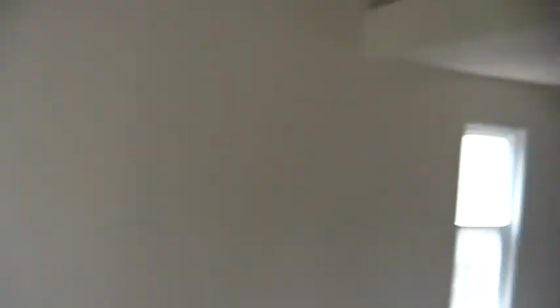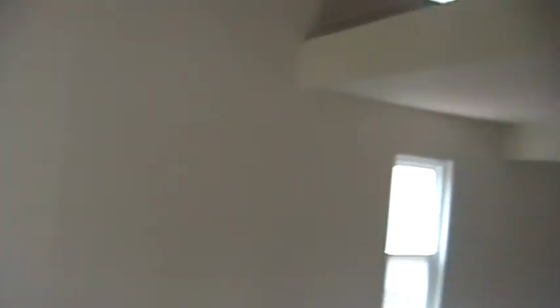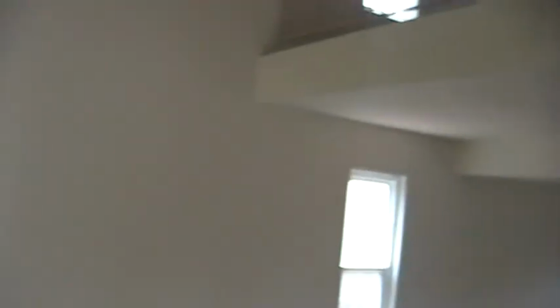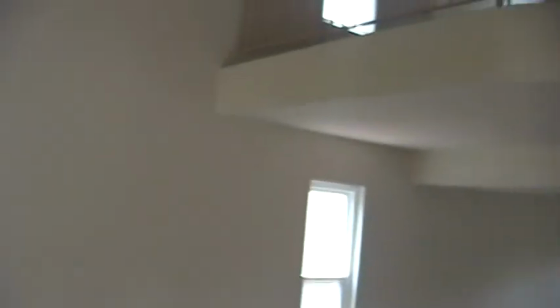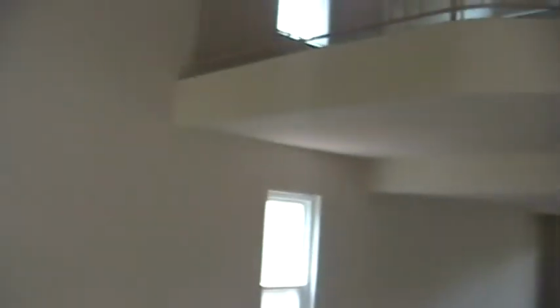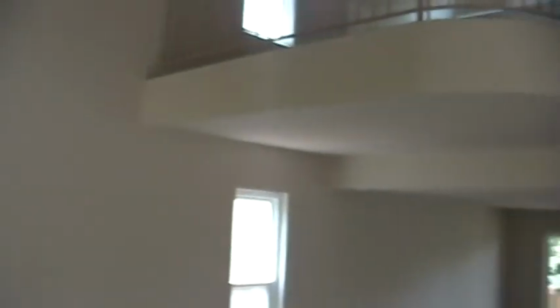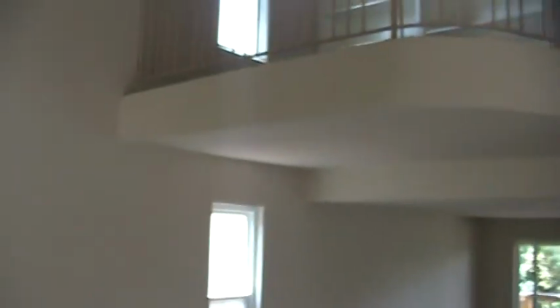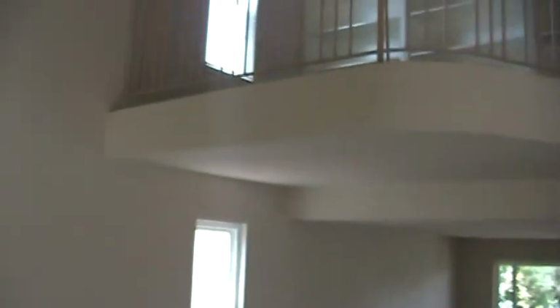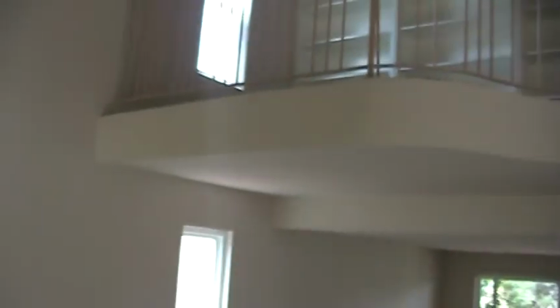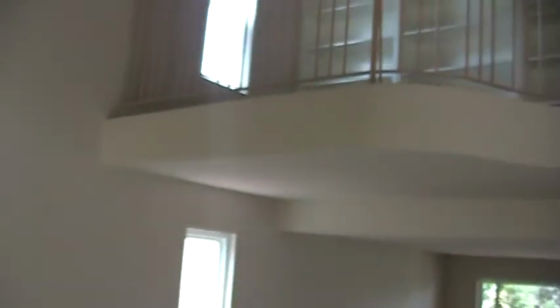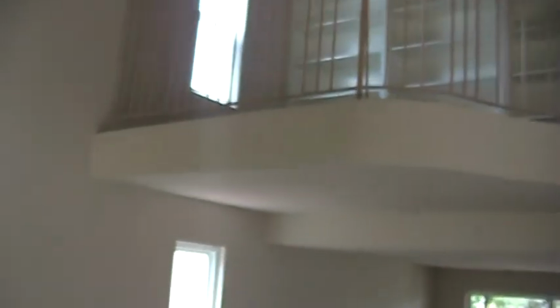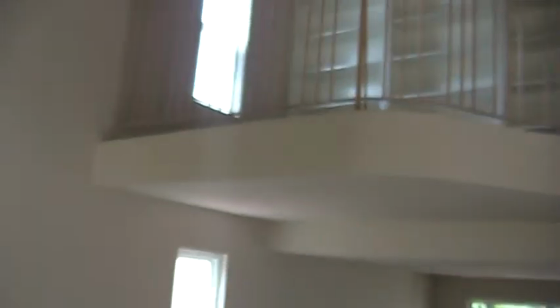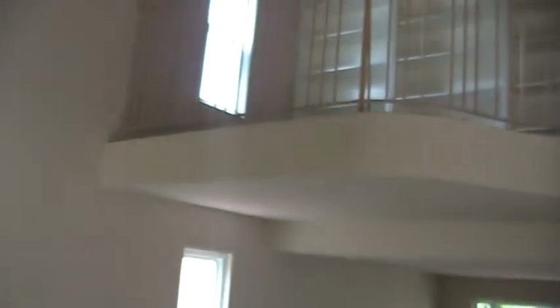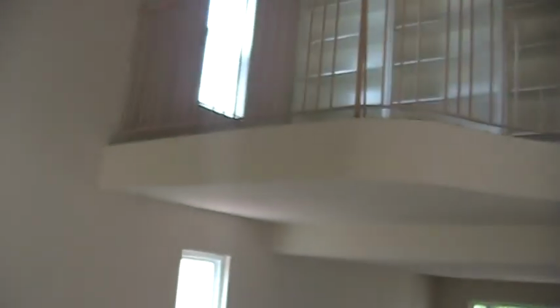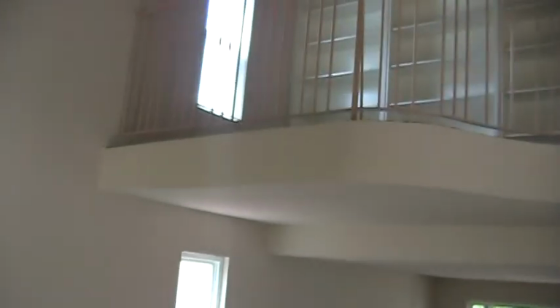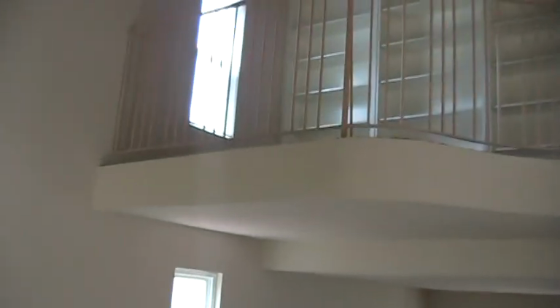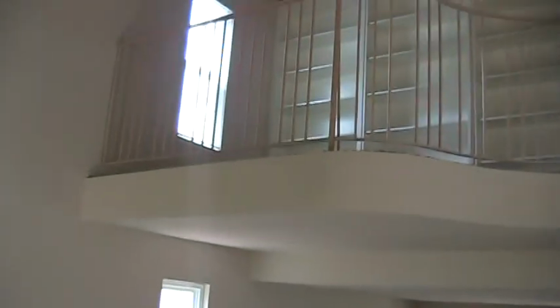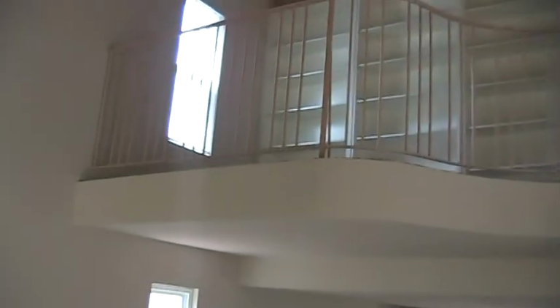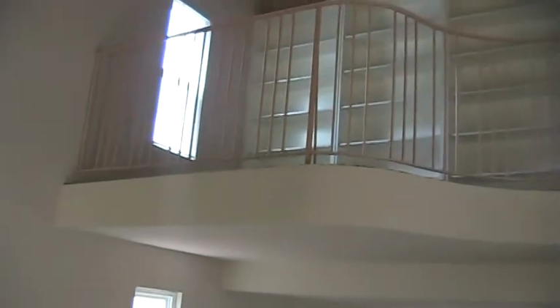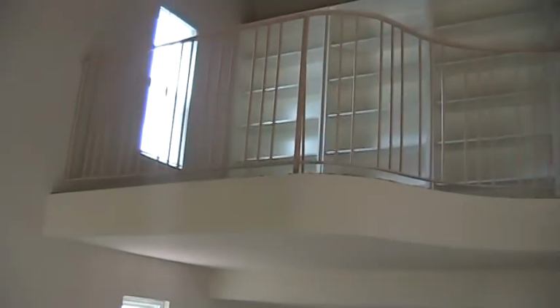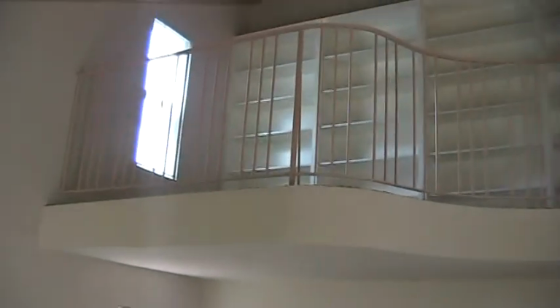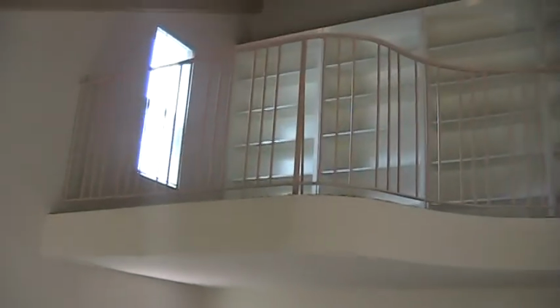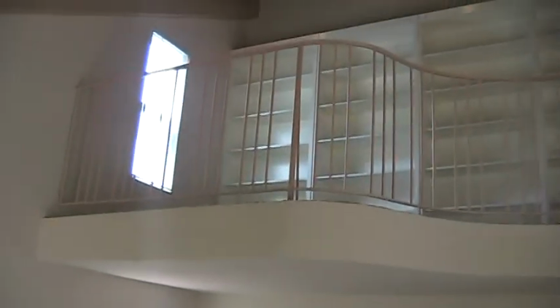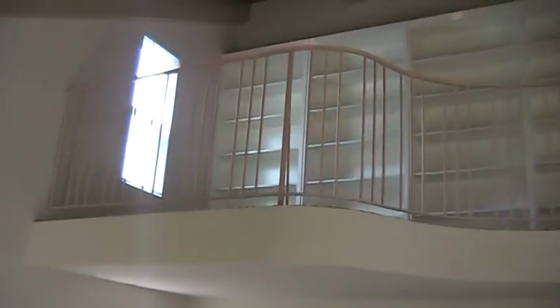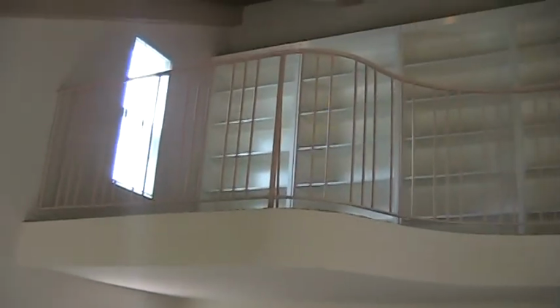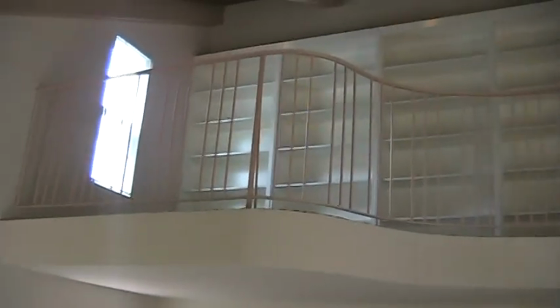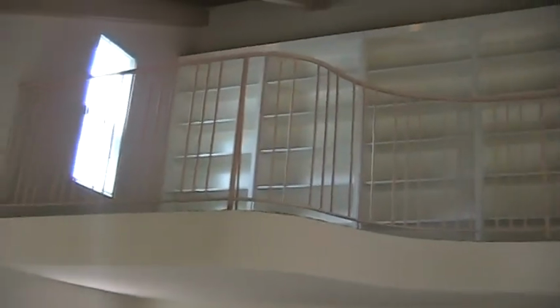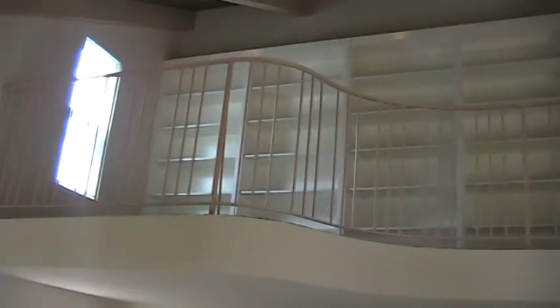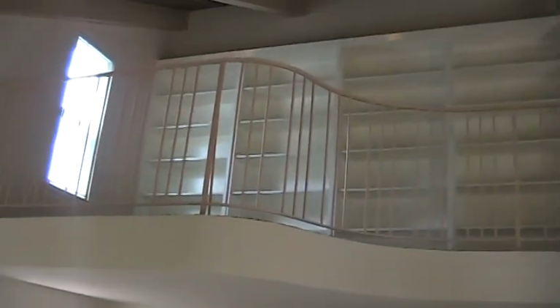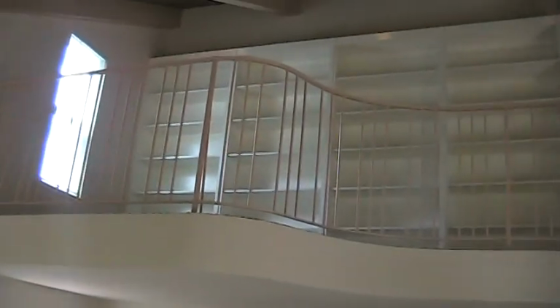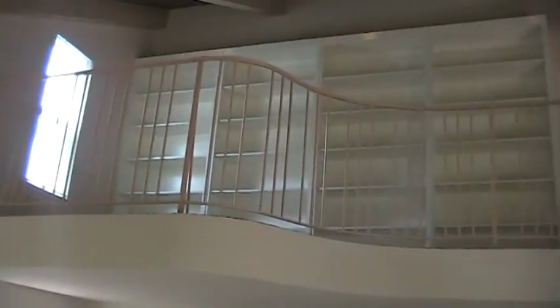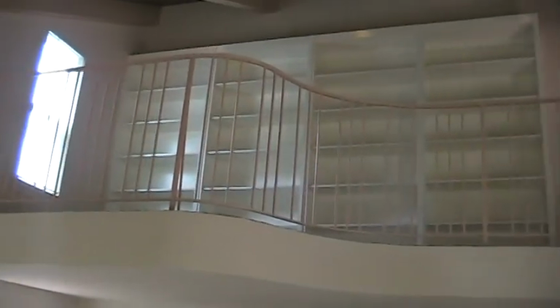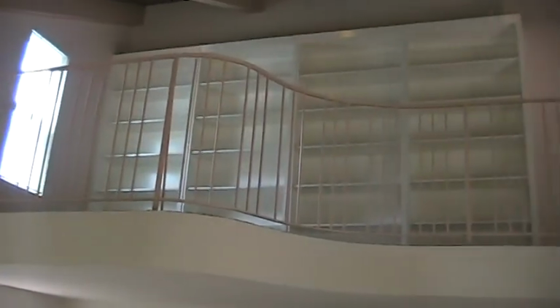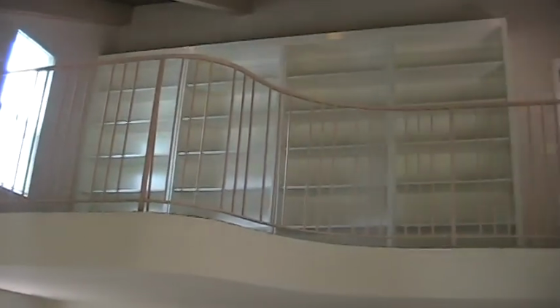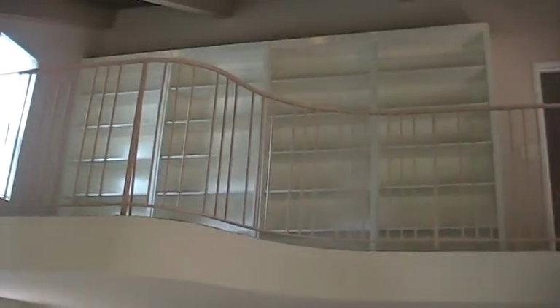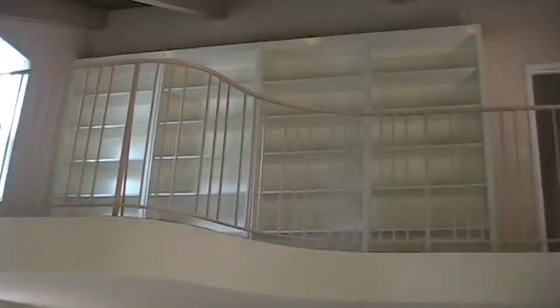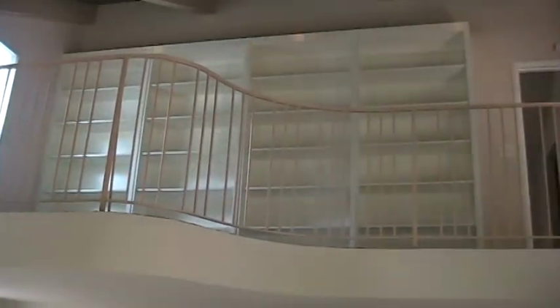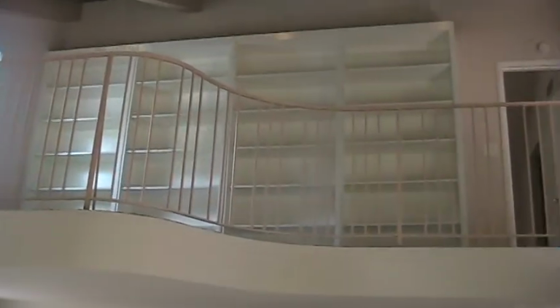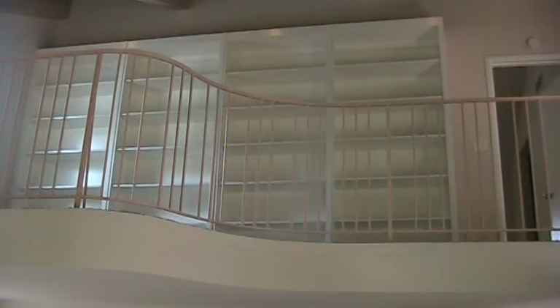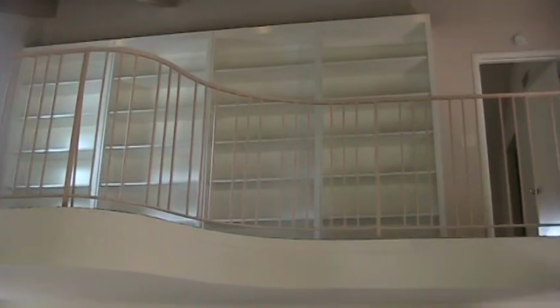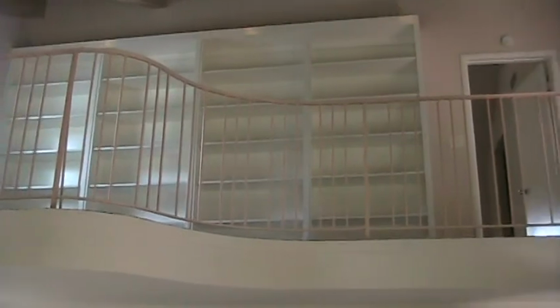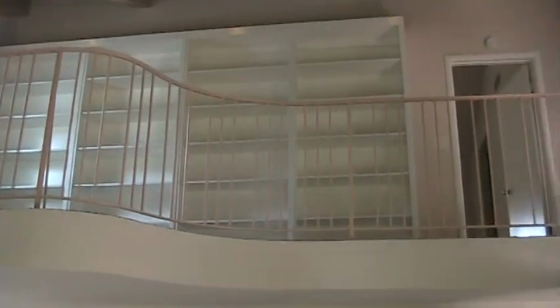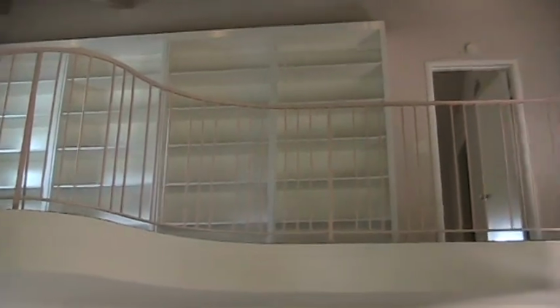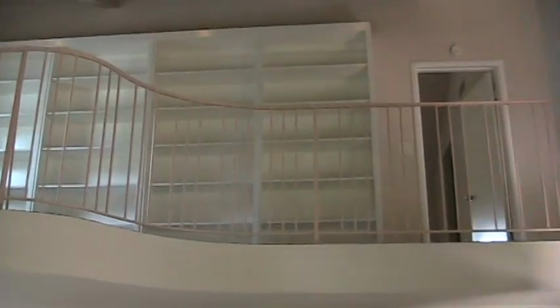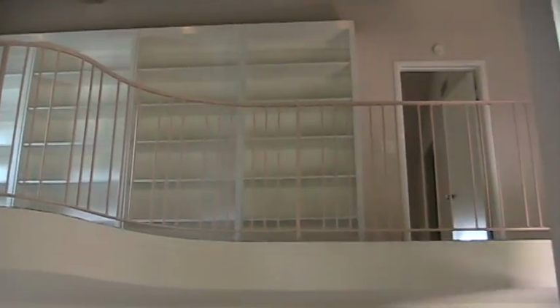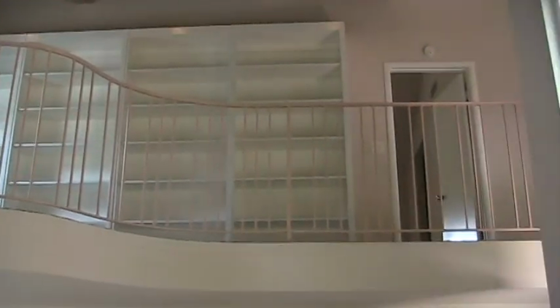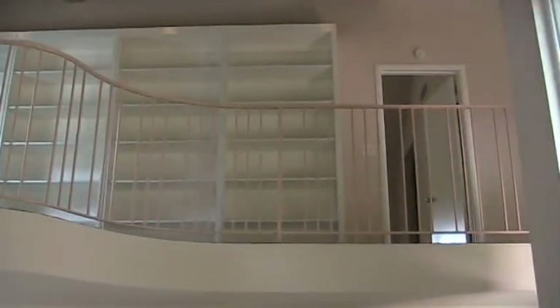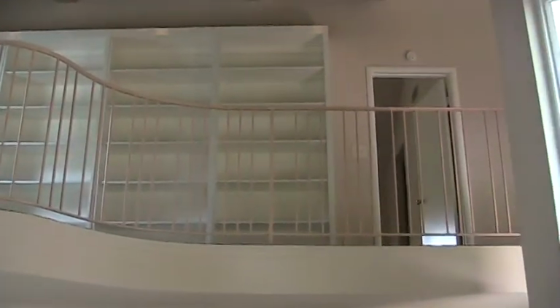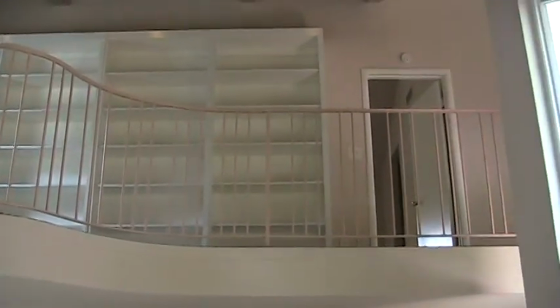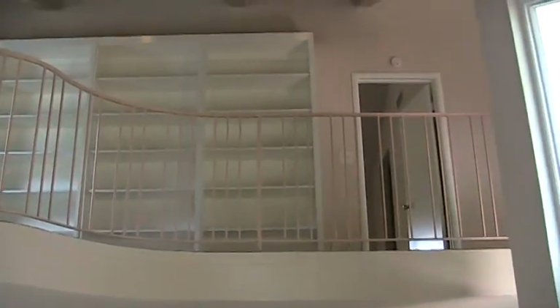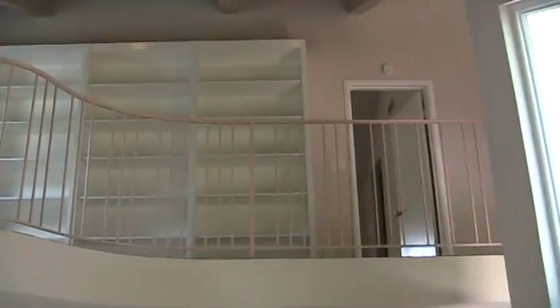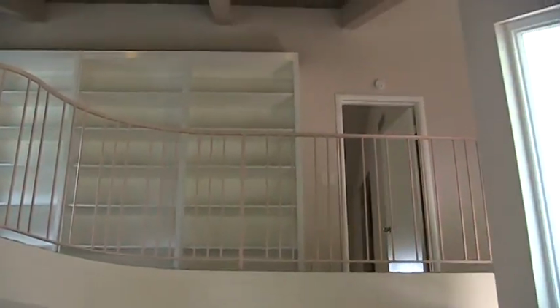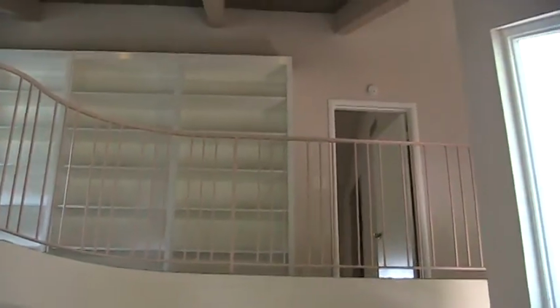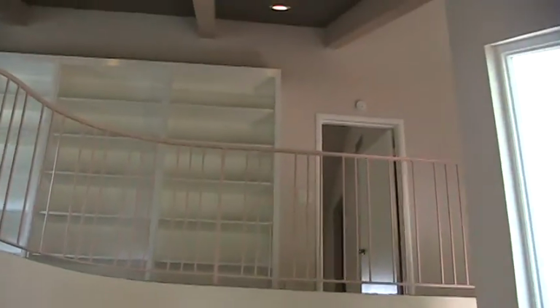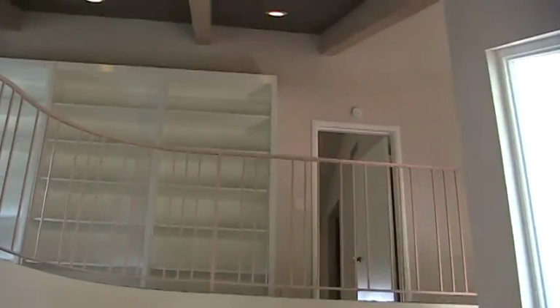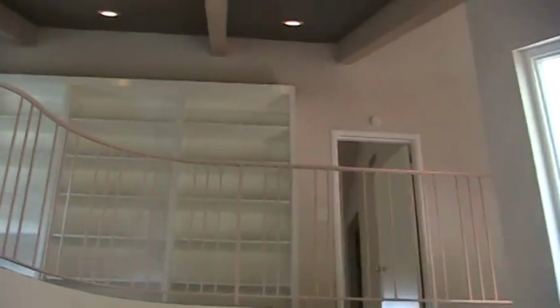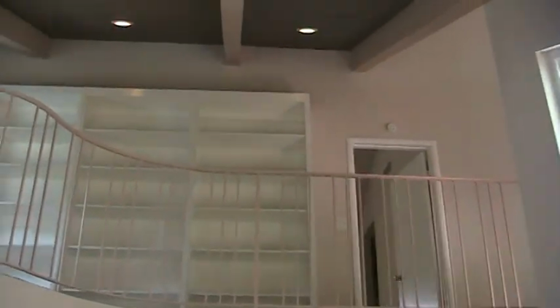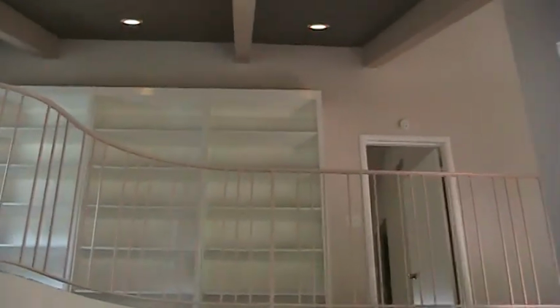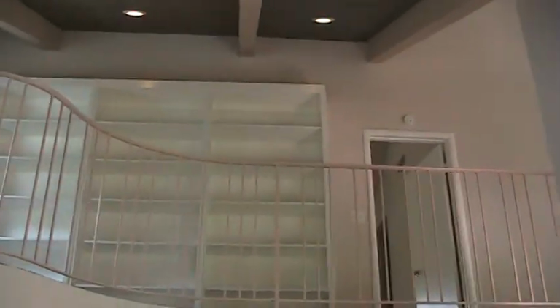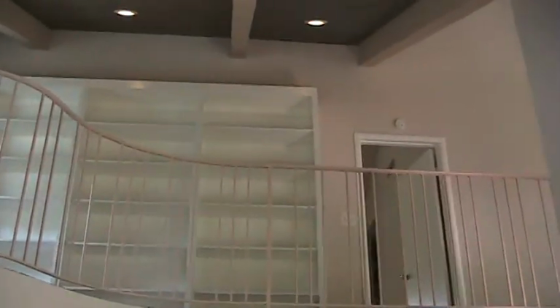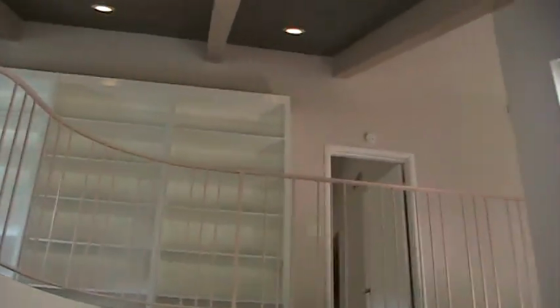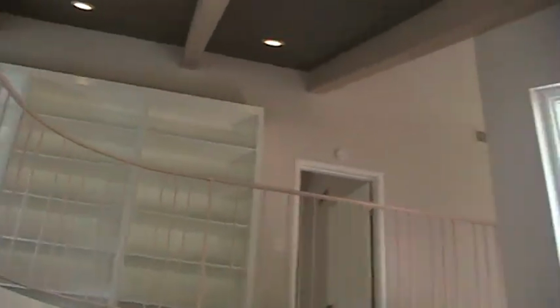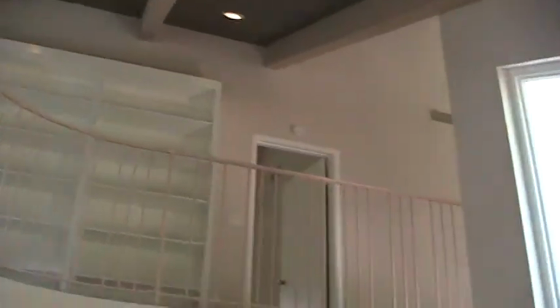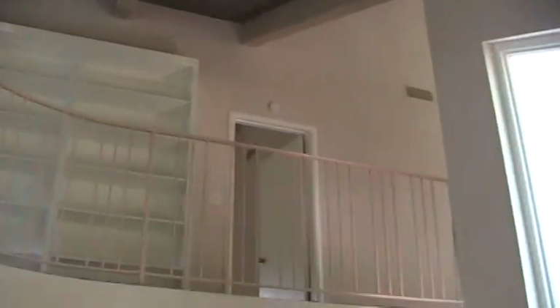This is the balcony. We got rid of anything that was dark wood and painted it out, like the bookcases.